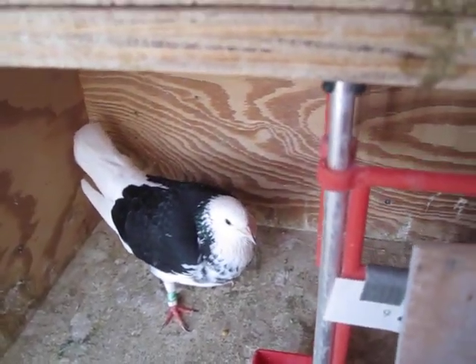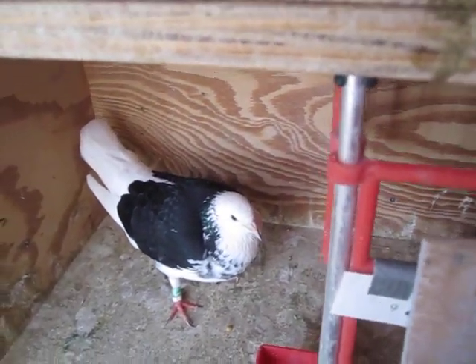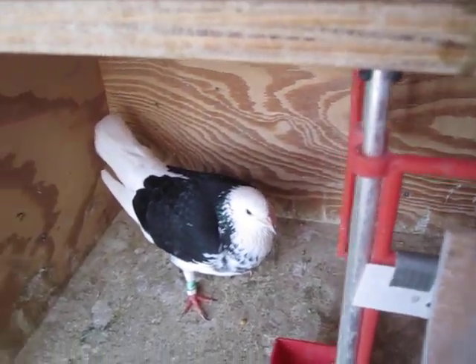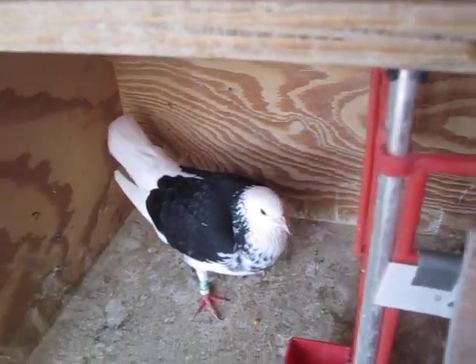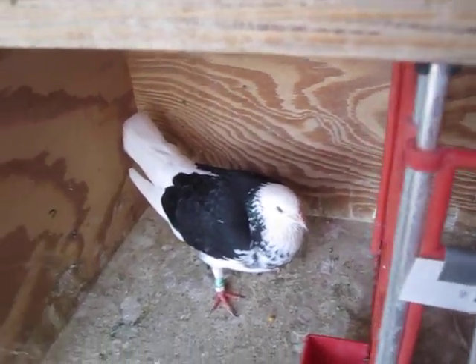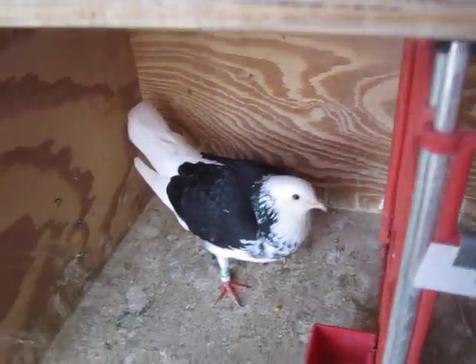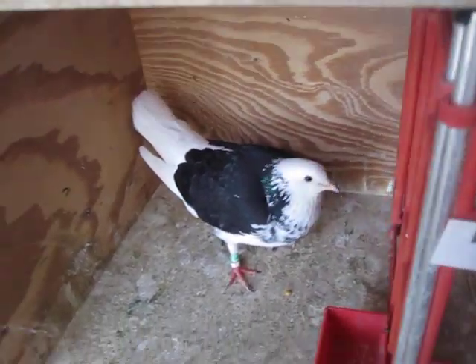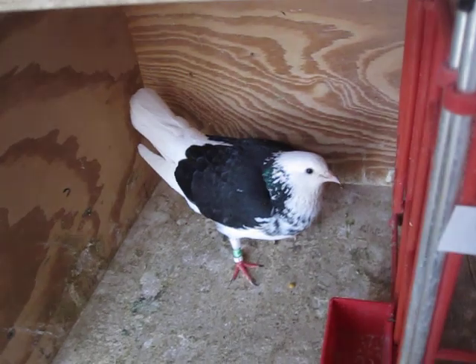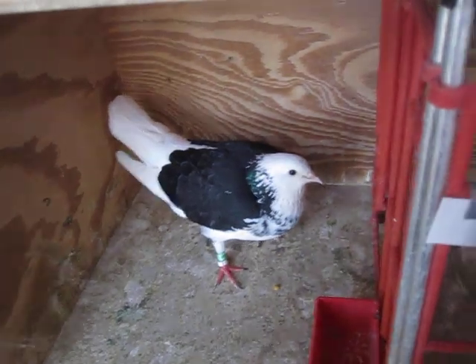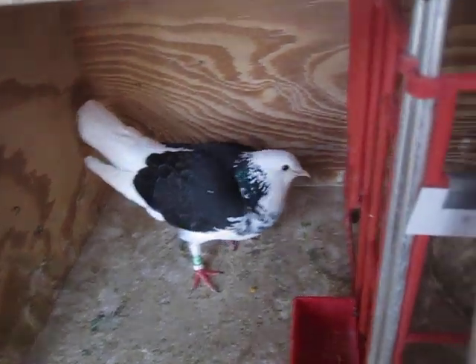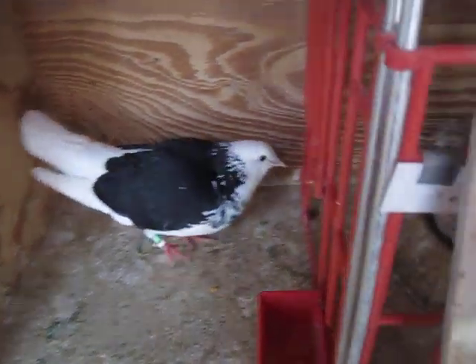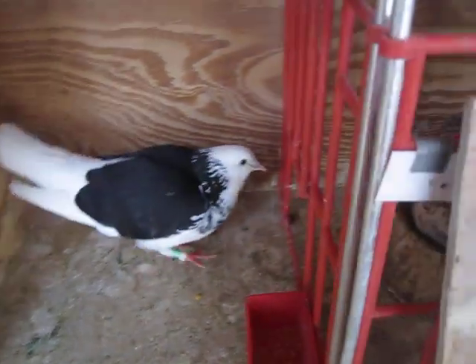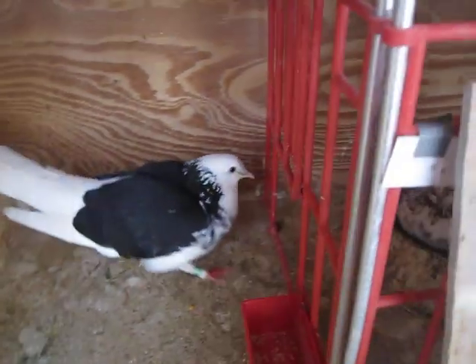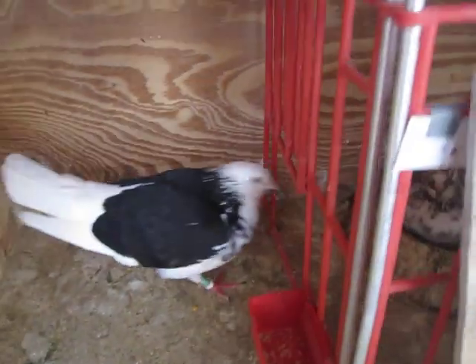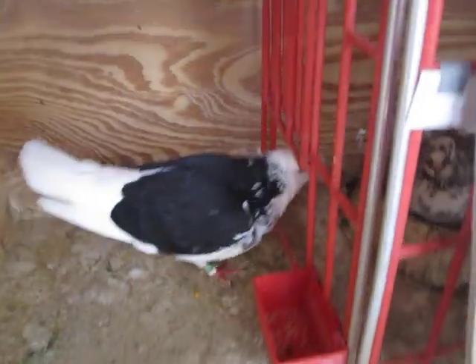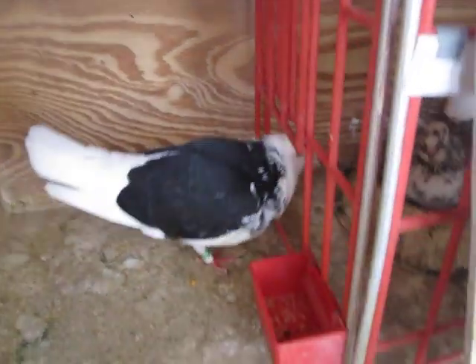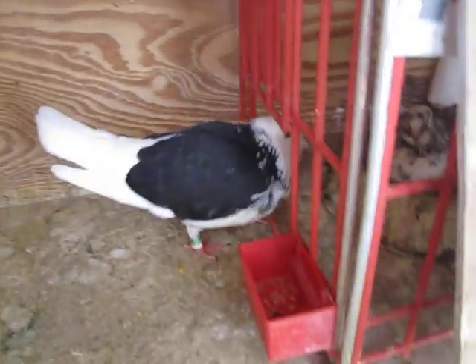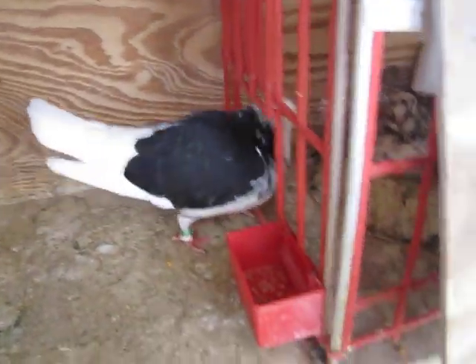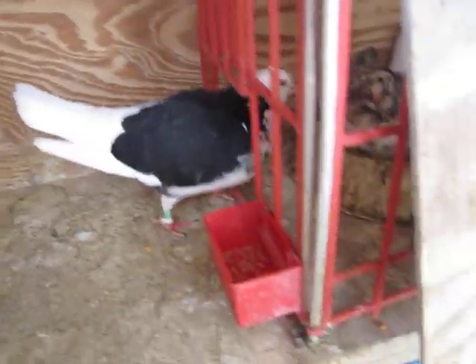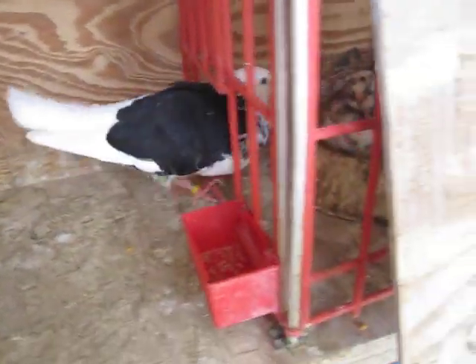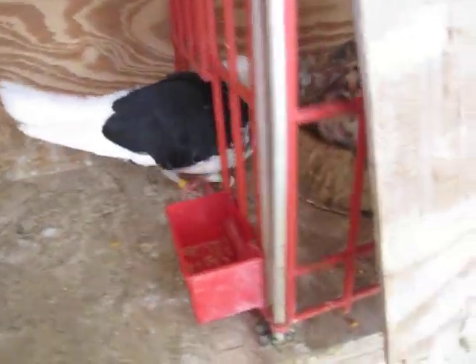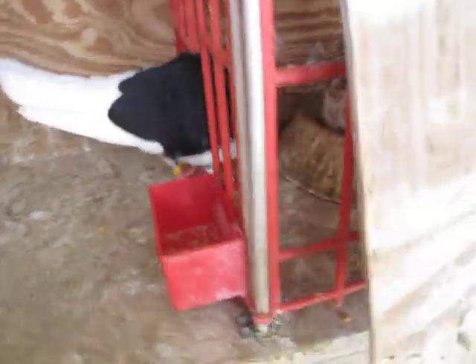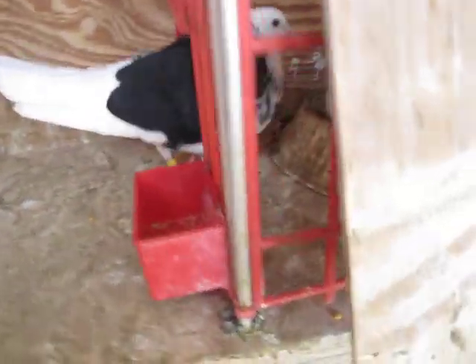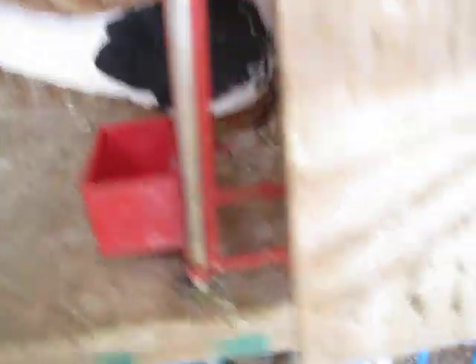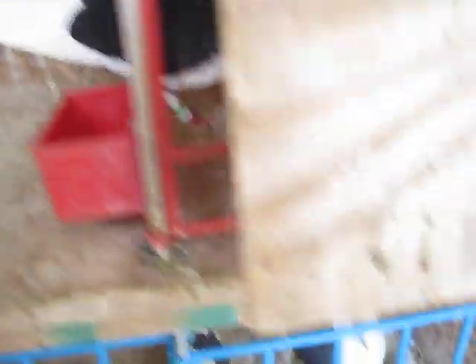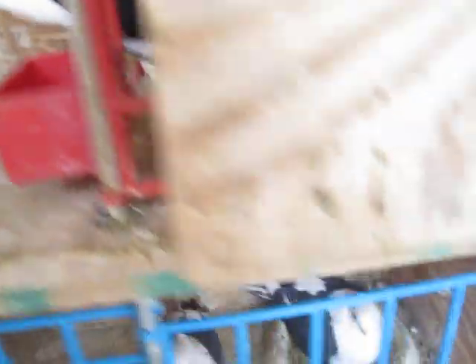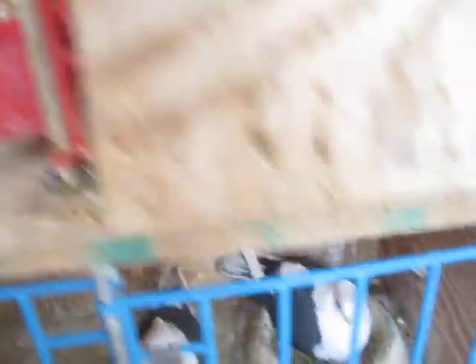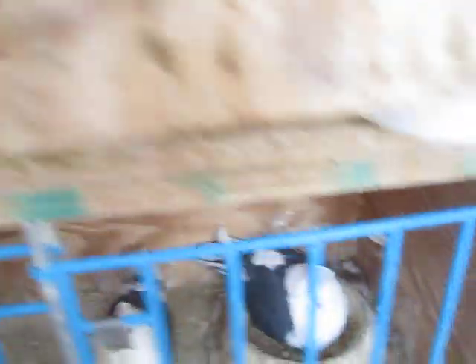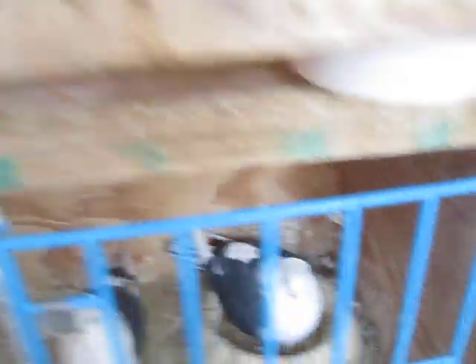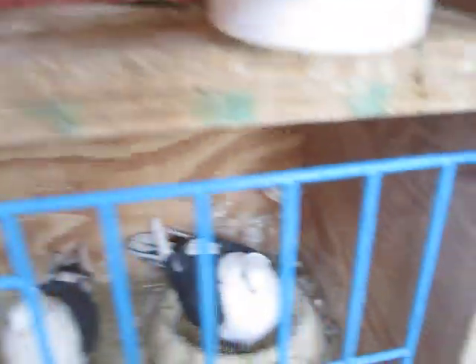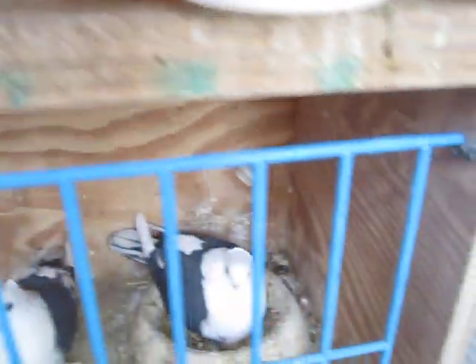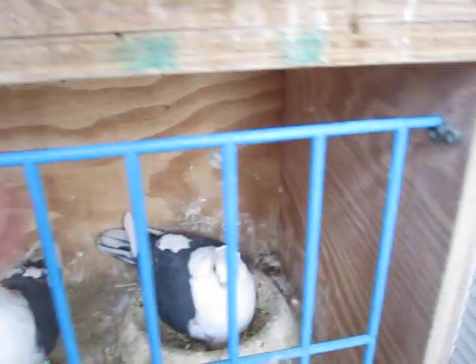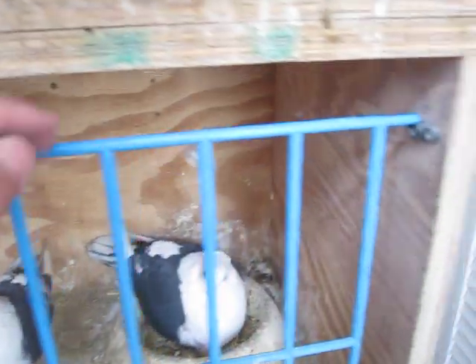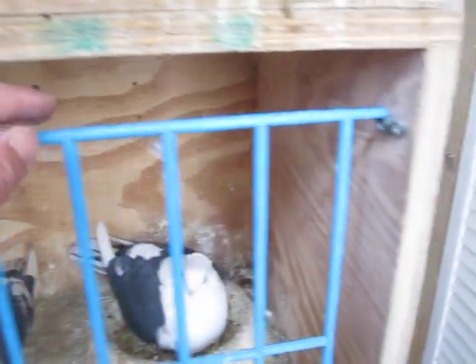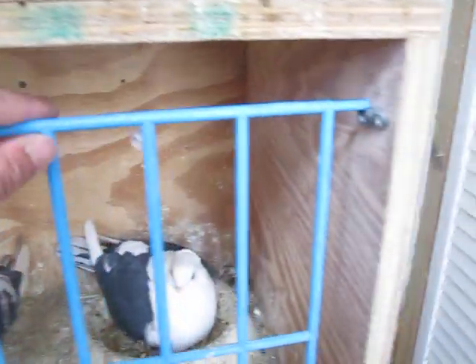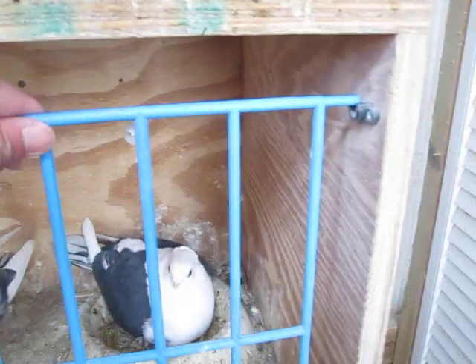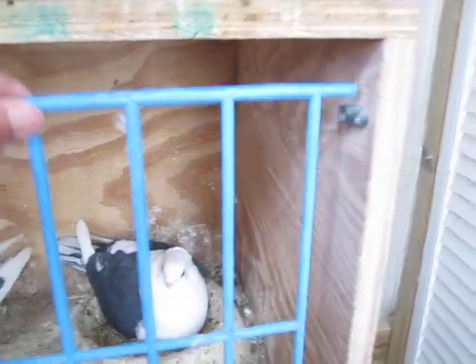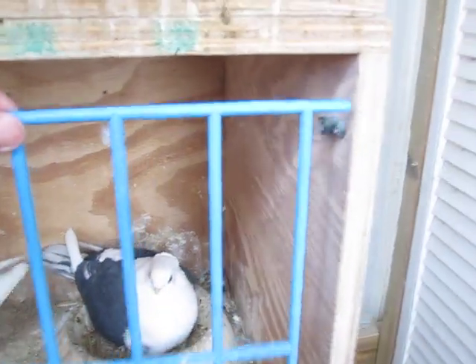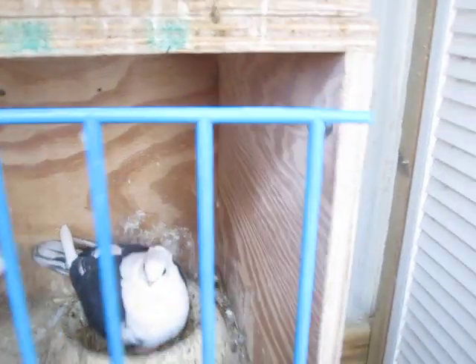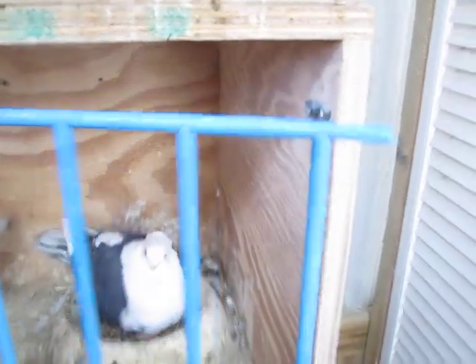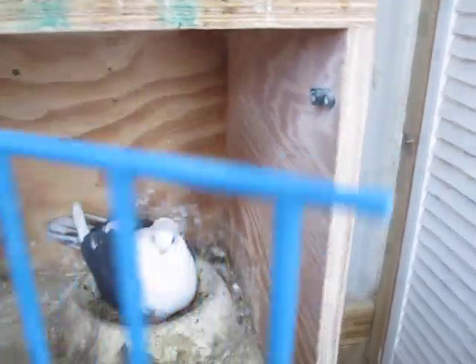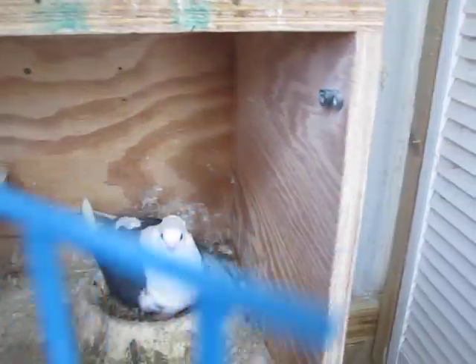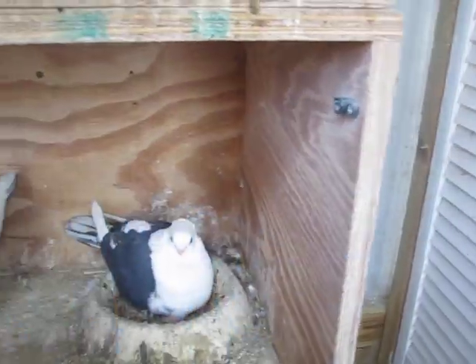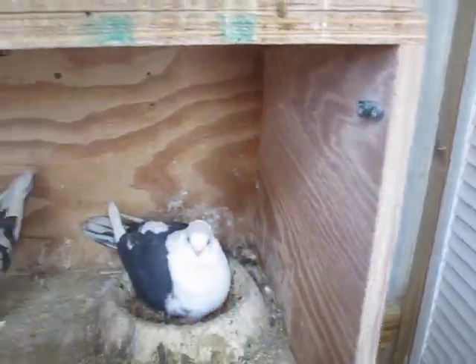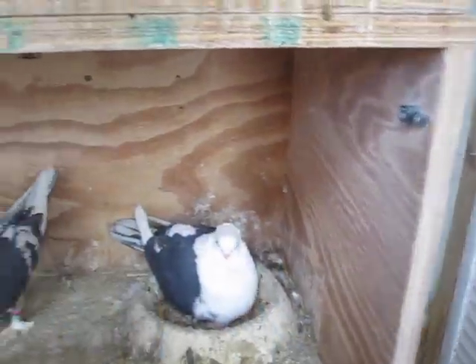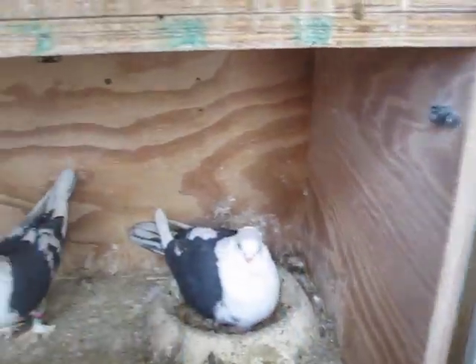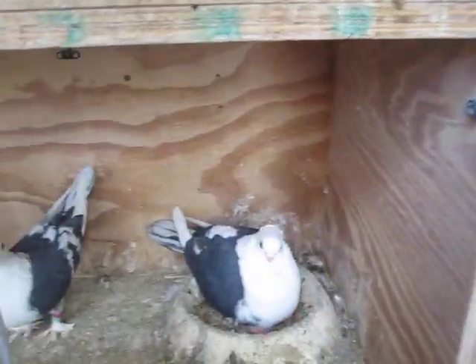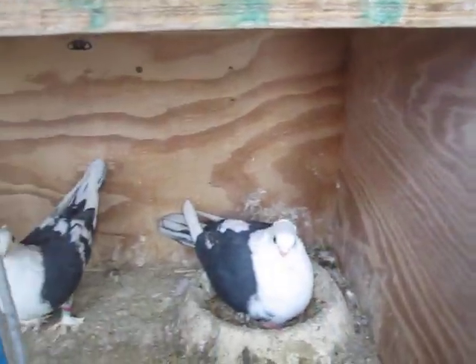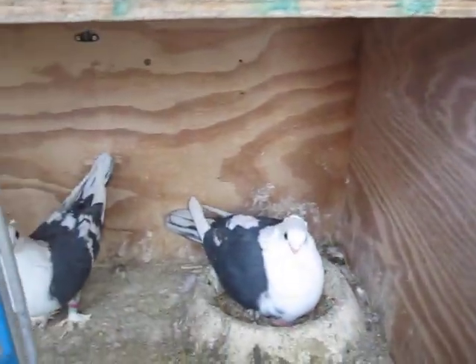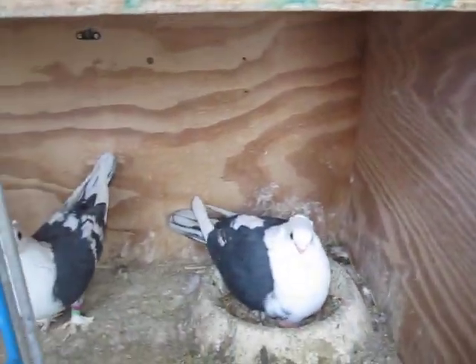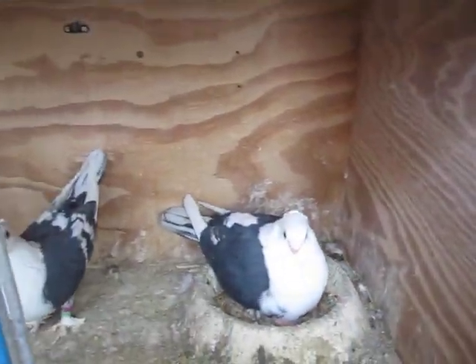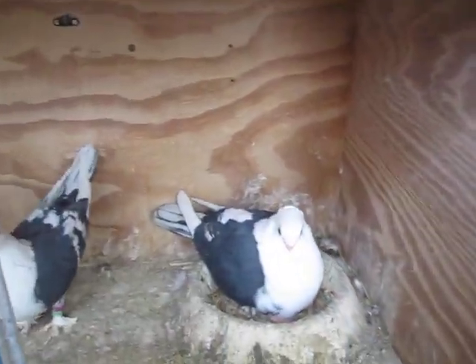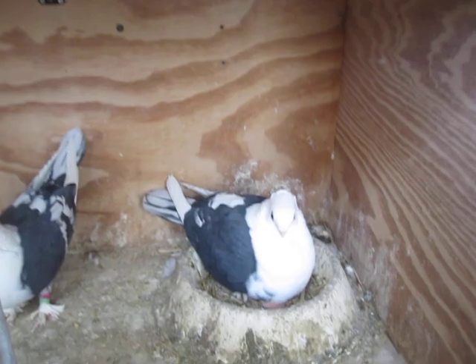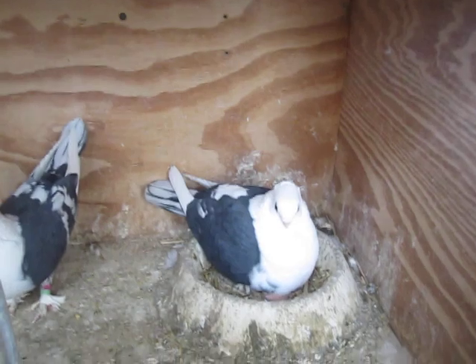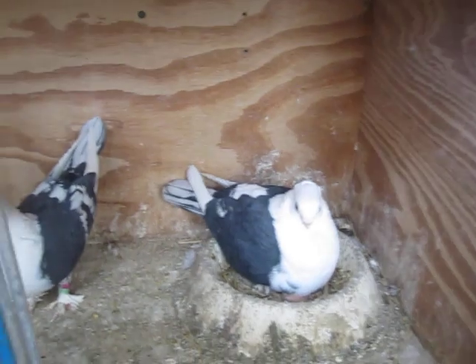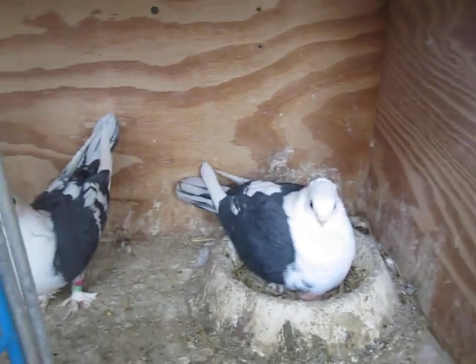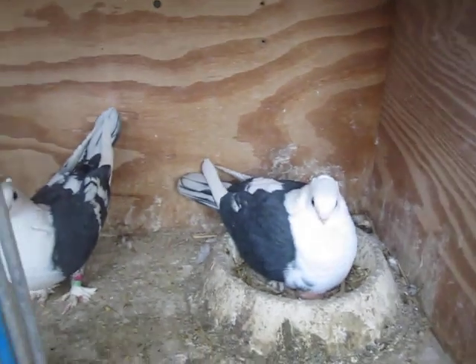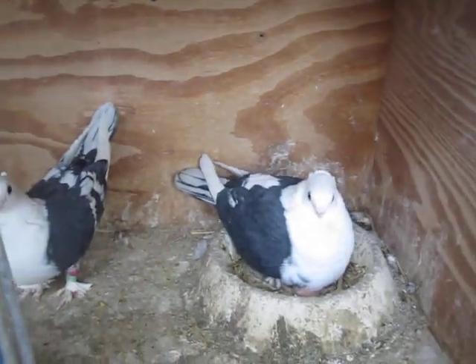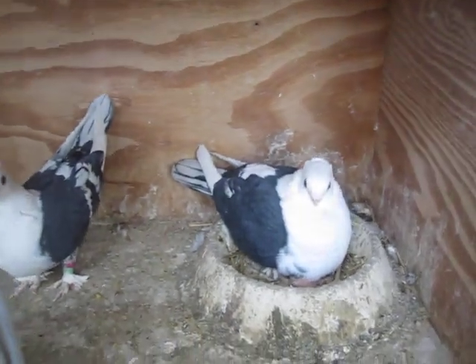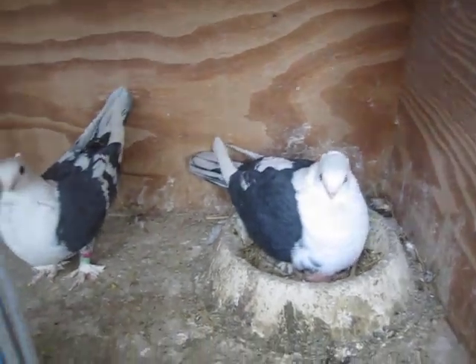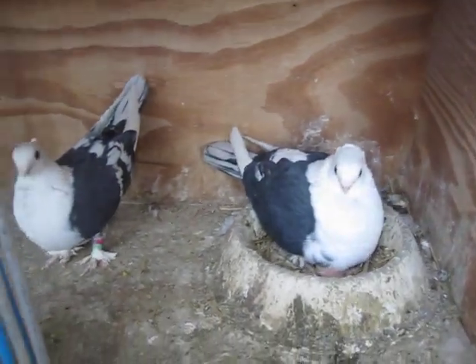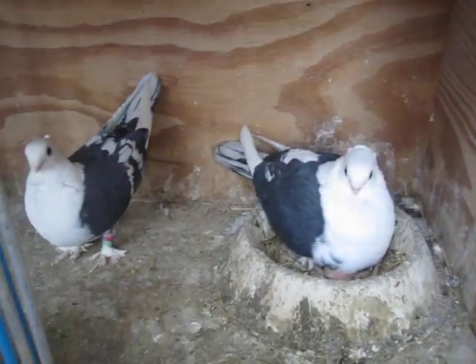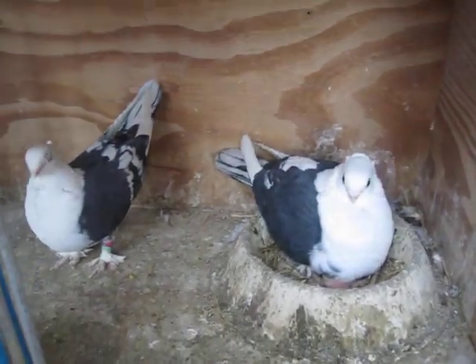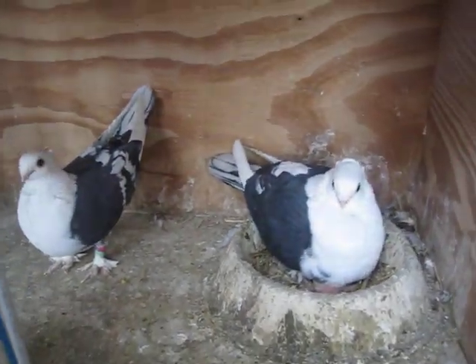They are all pretty tame. They eat off my hands. And here's a pair of my sunnets.